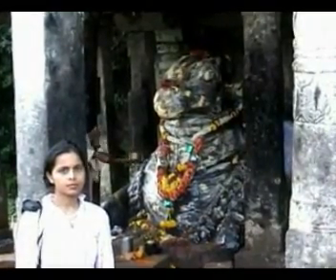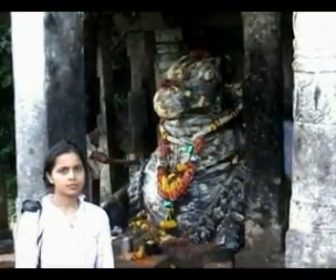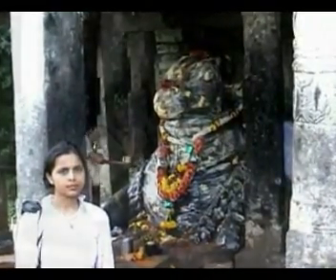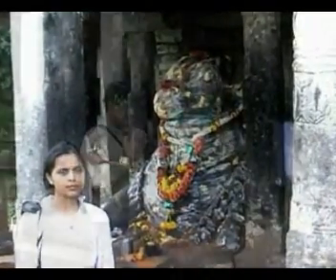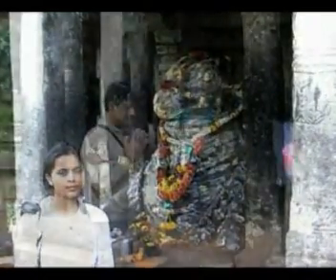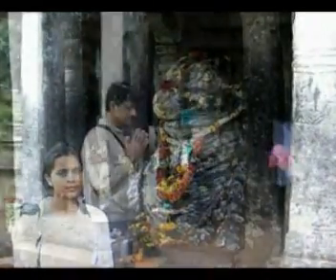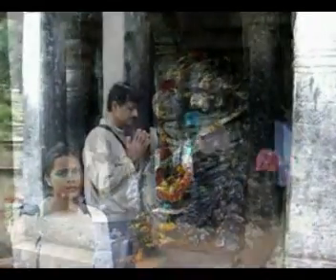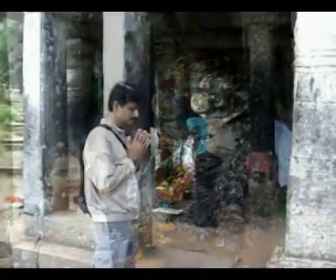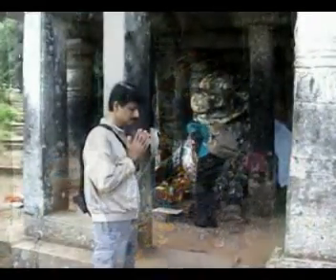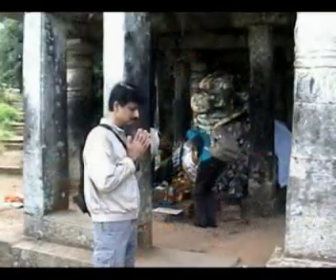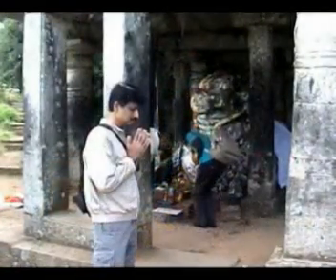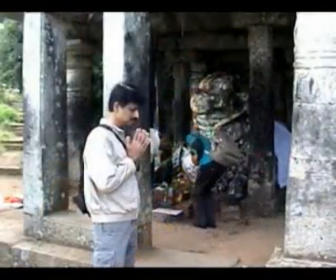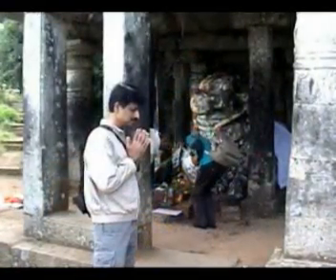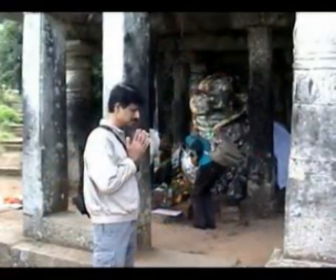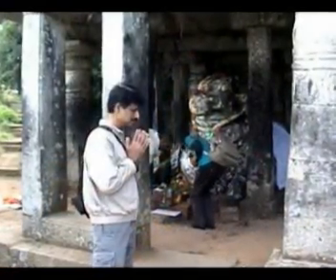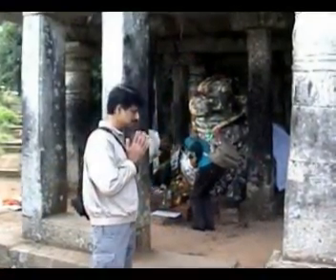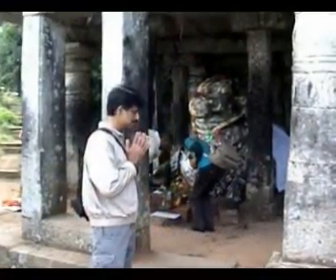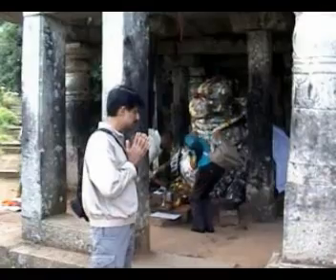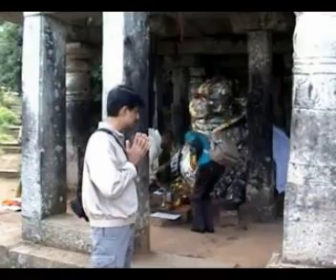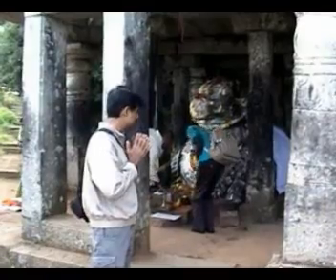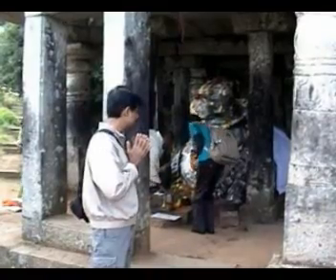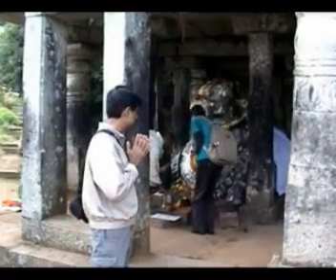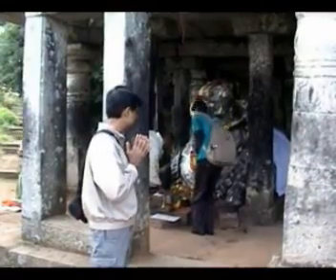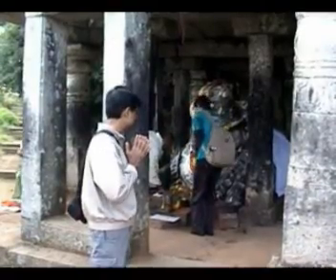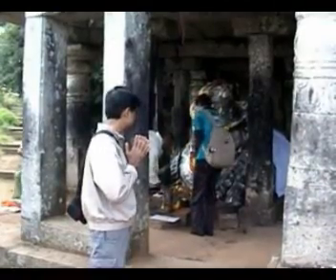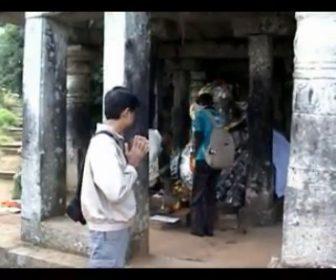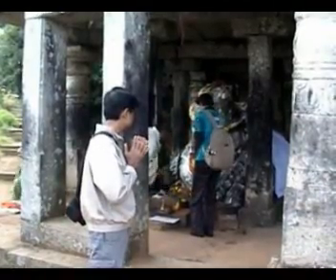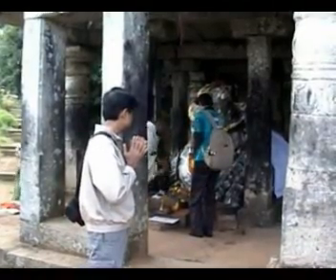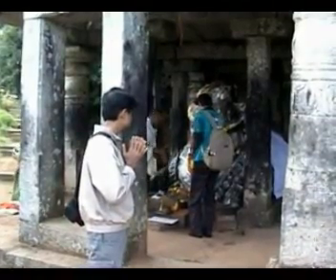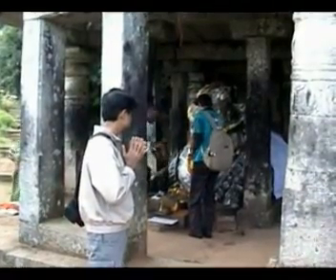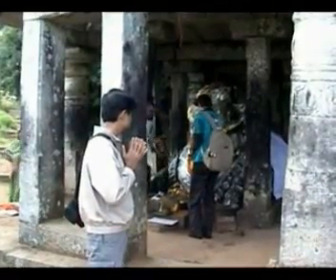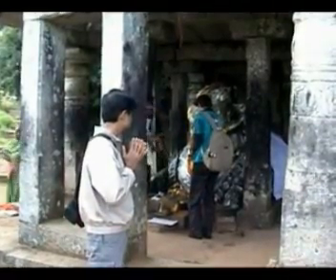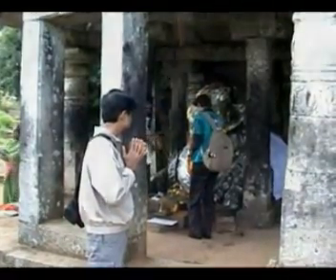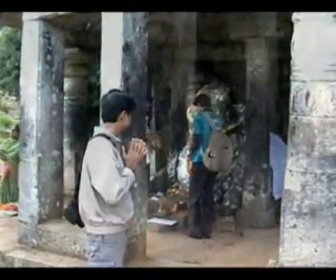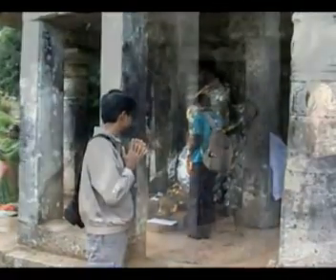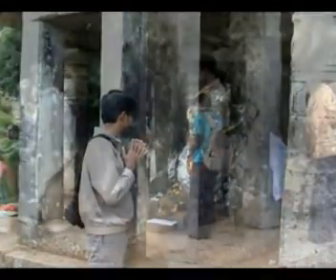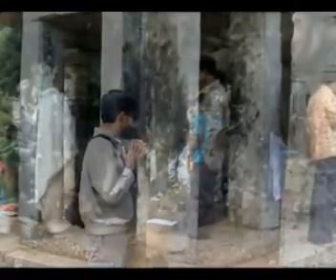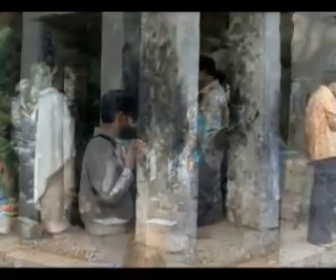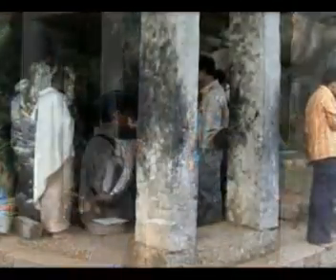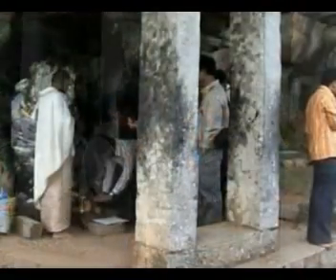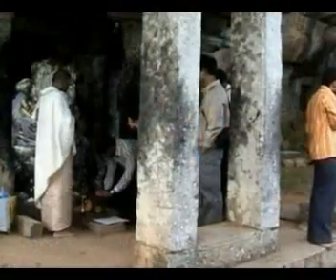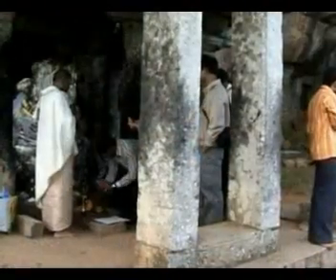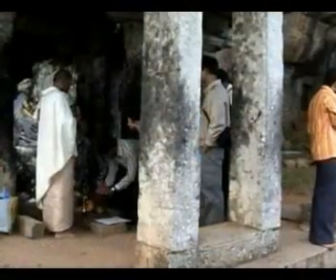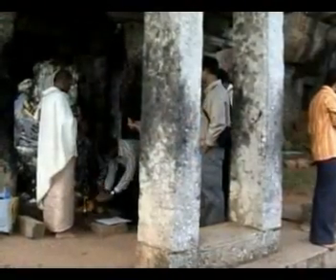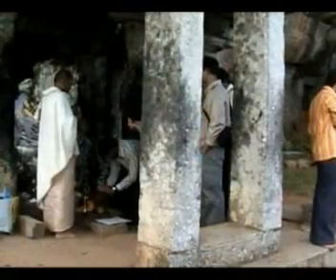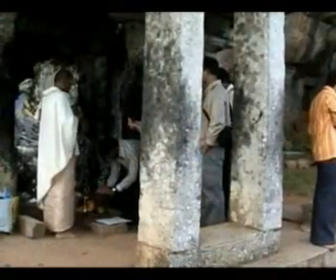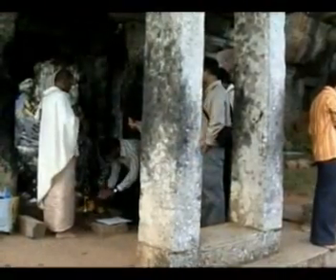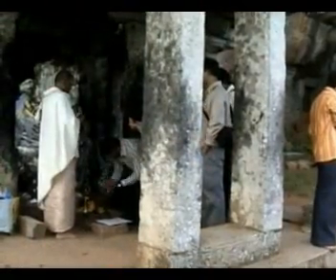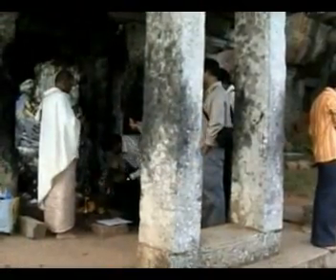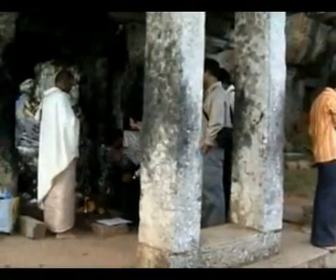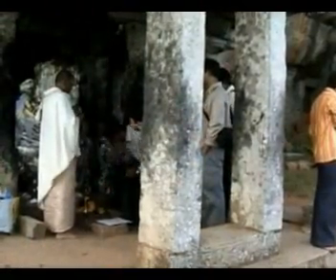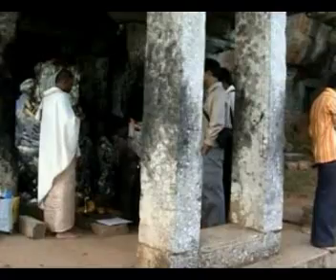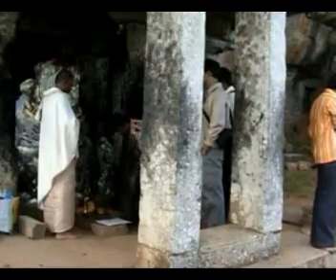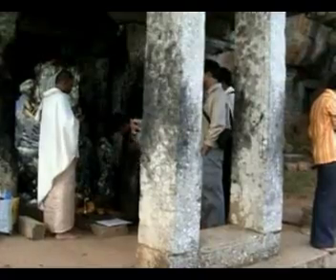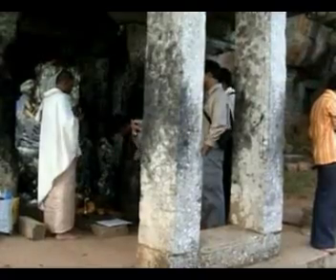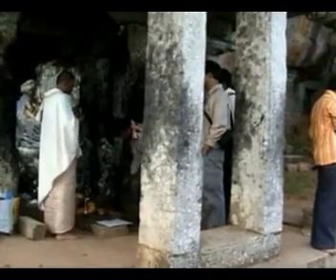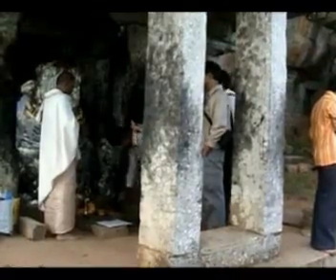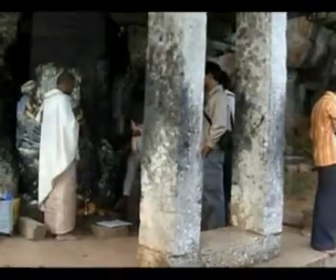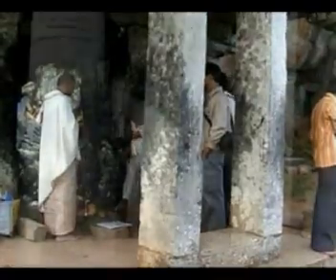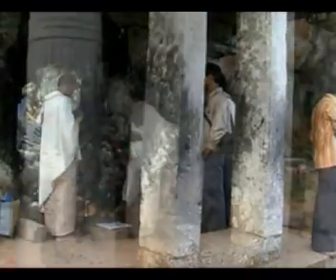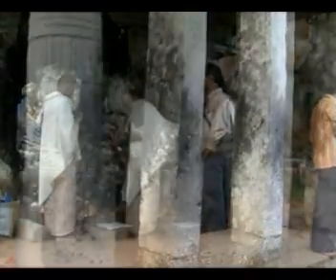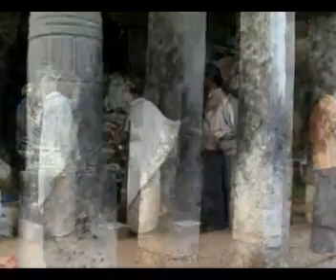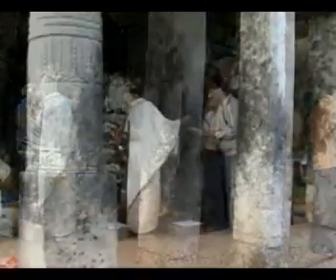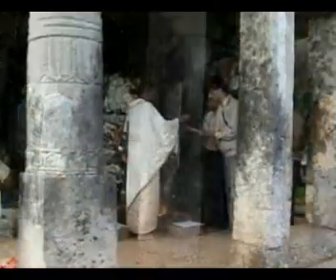Another interesting point of Nandi Hills is the Nandi temple, where a Nandi statue is worshipped.